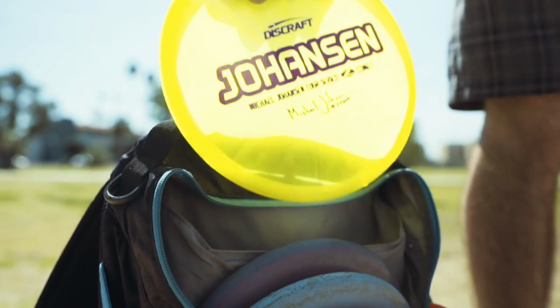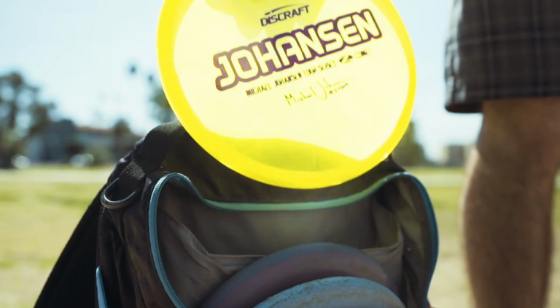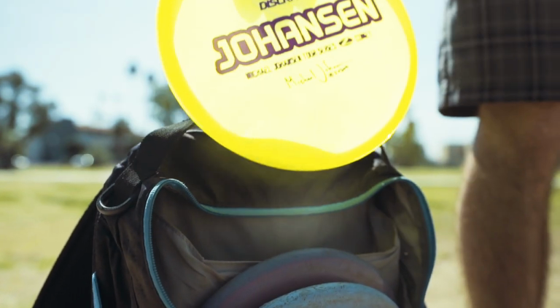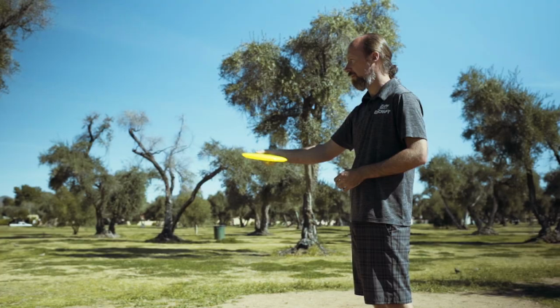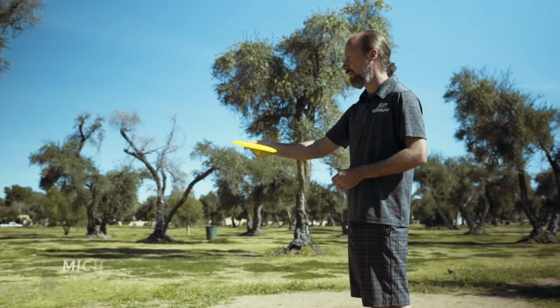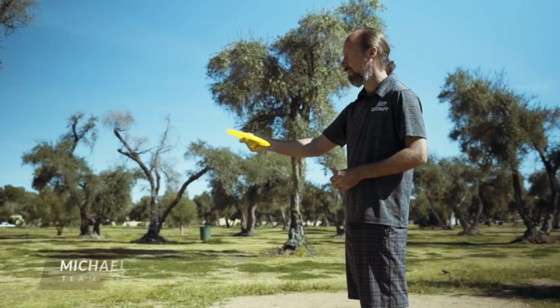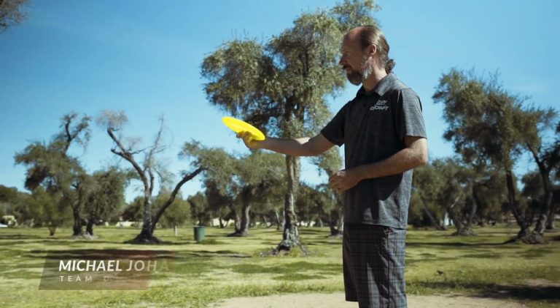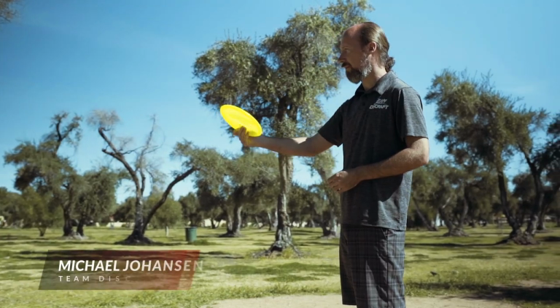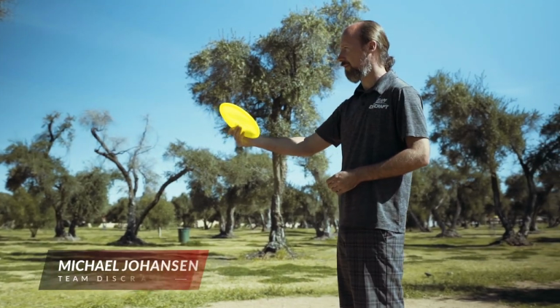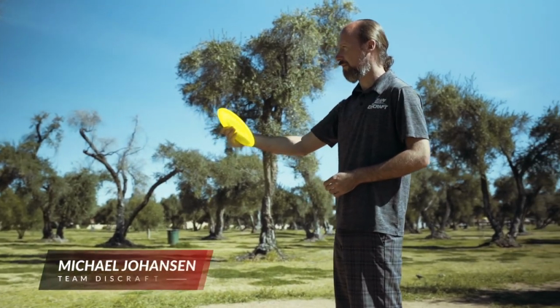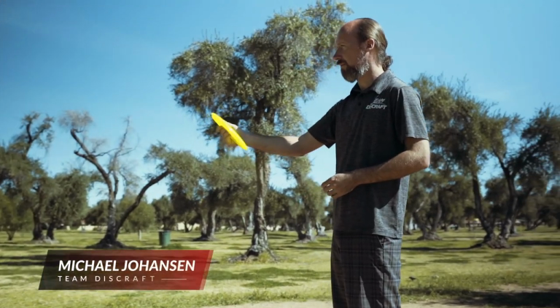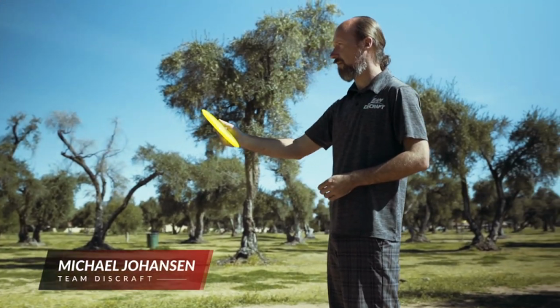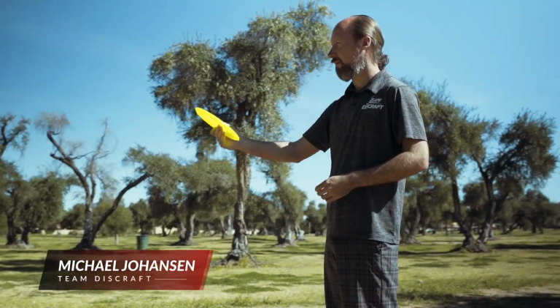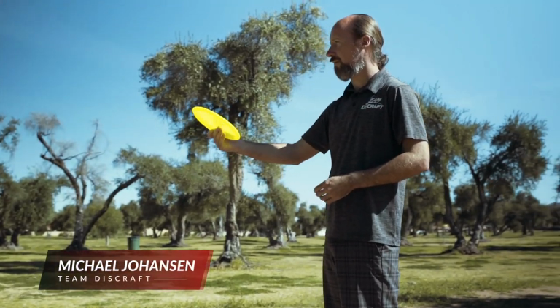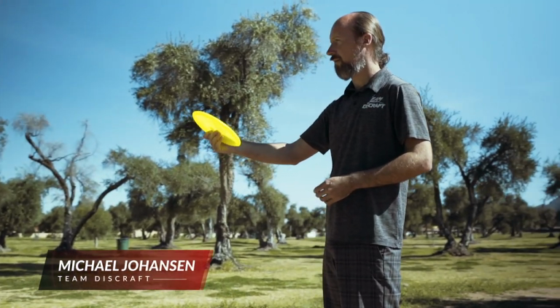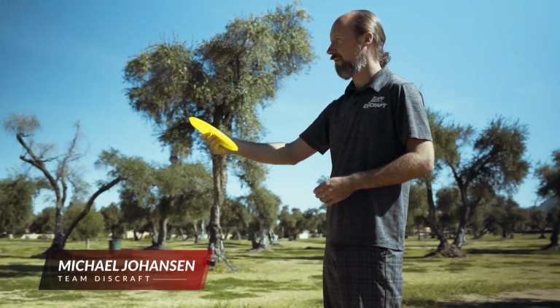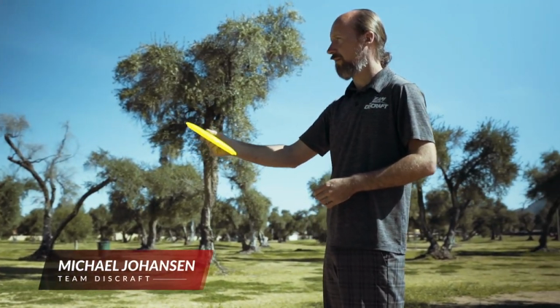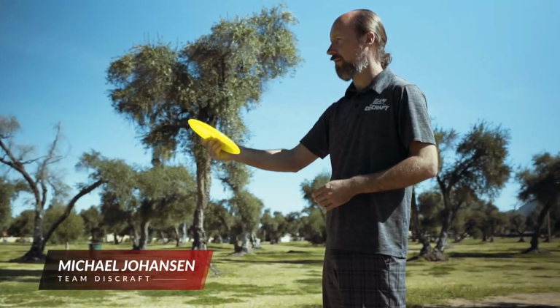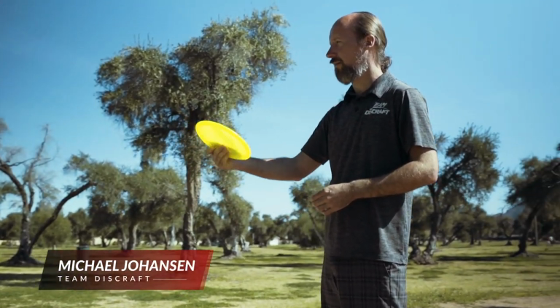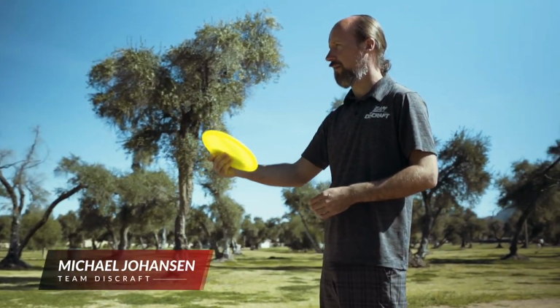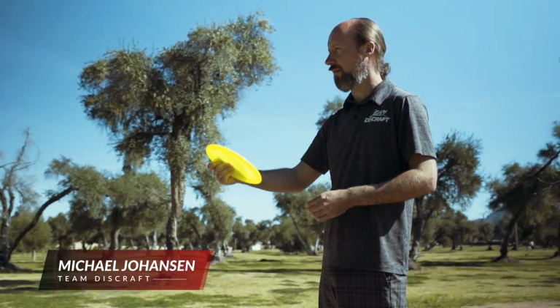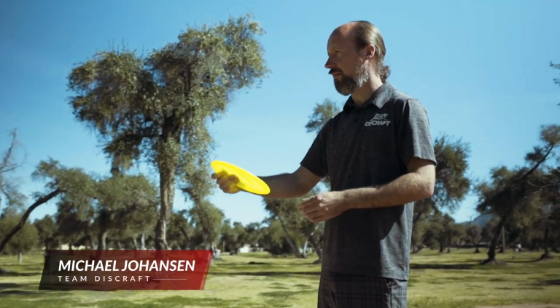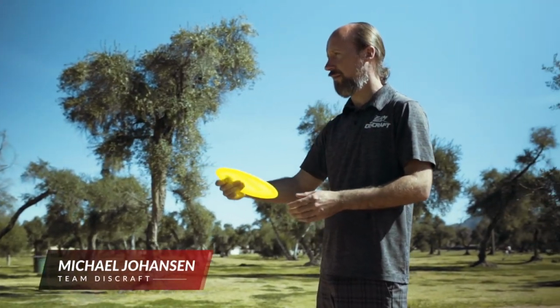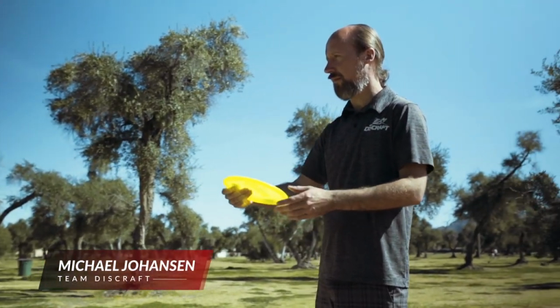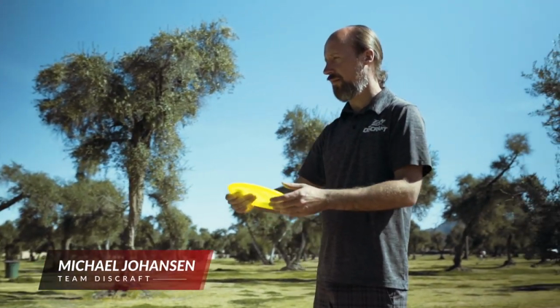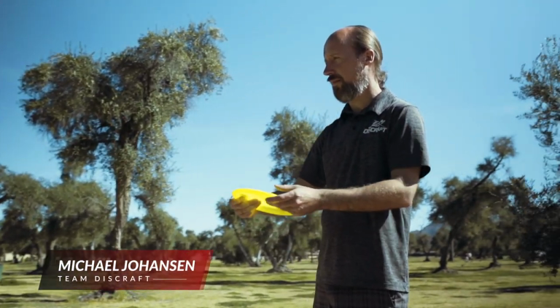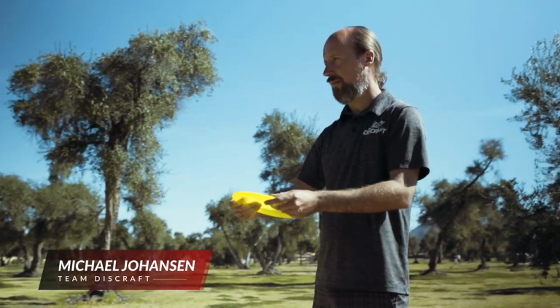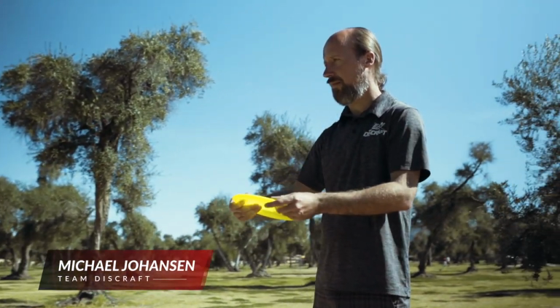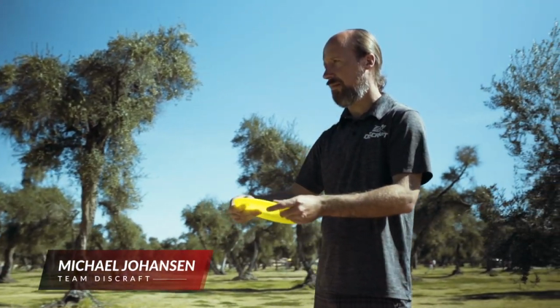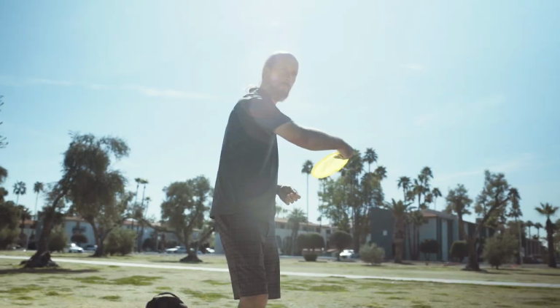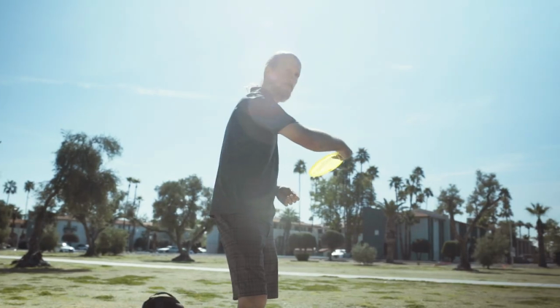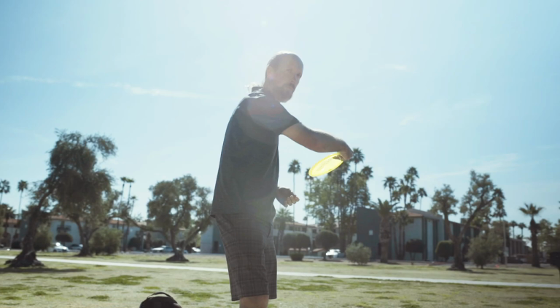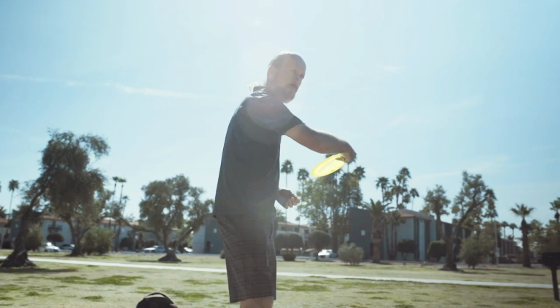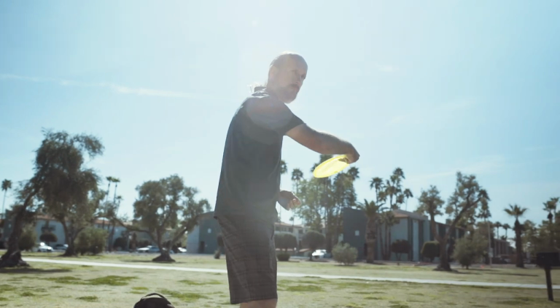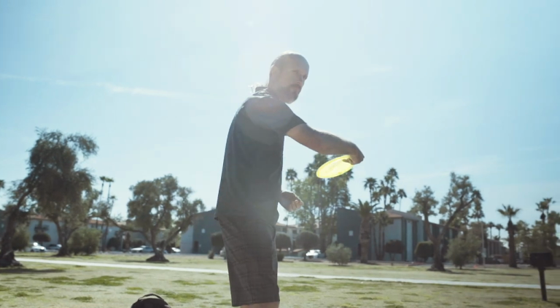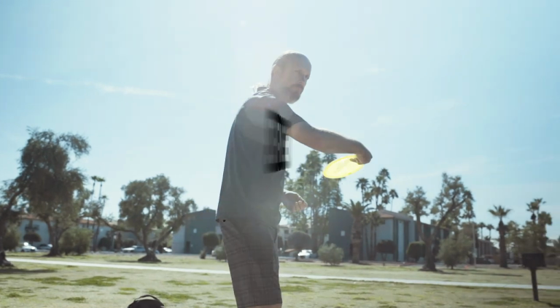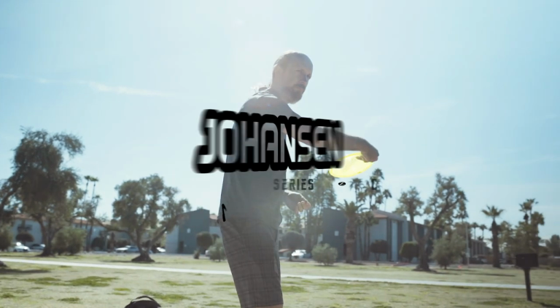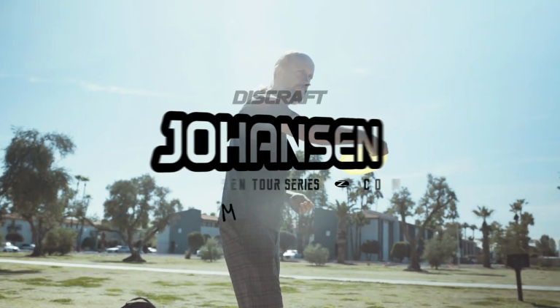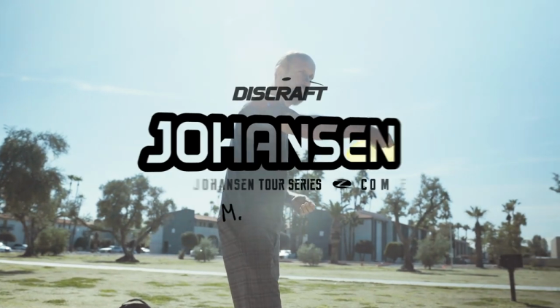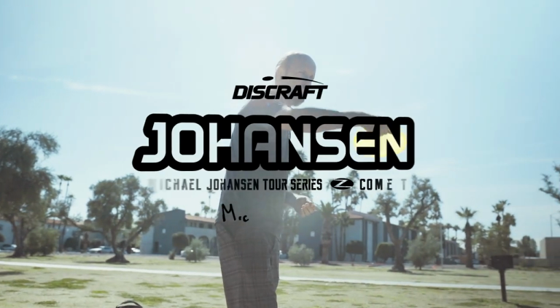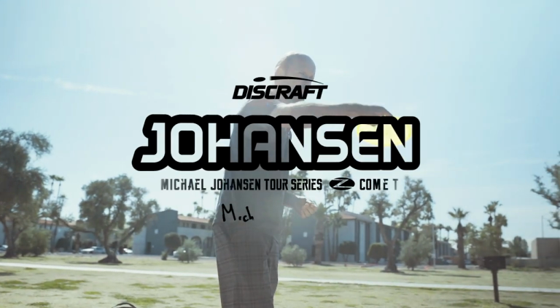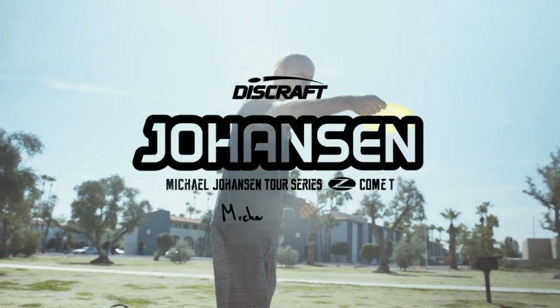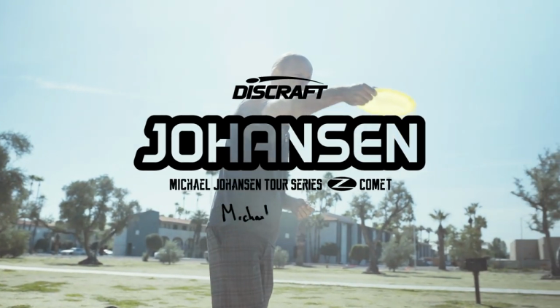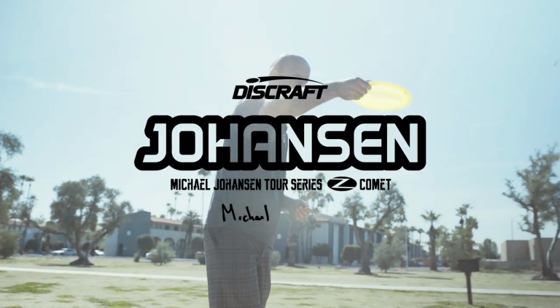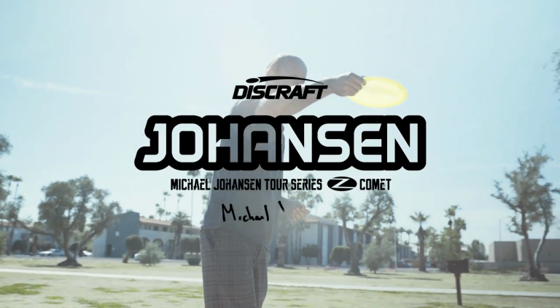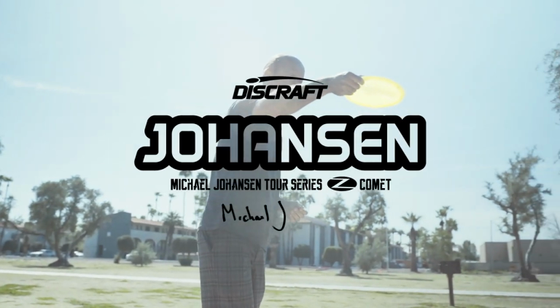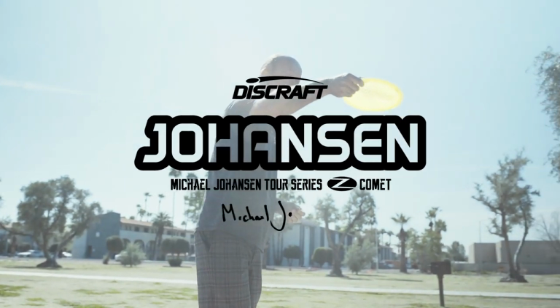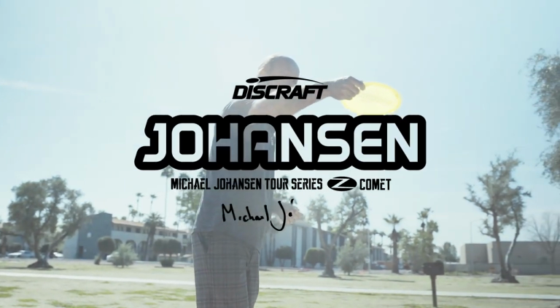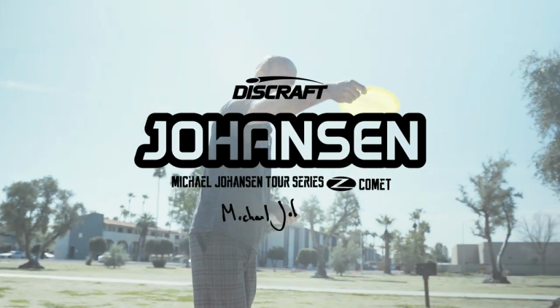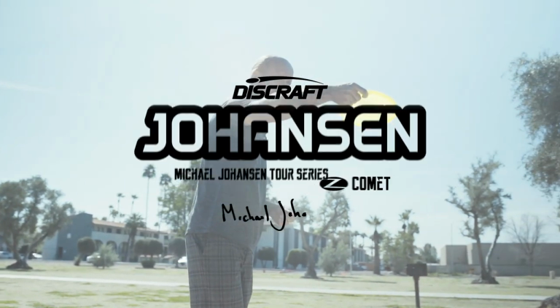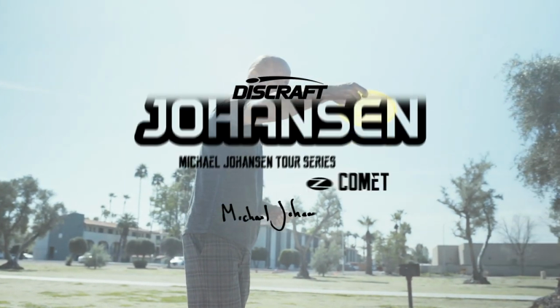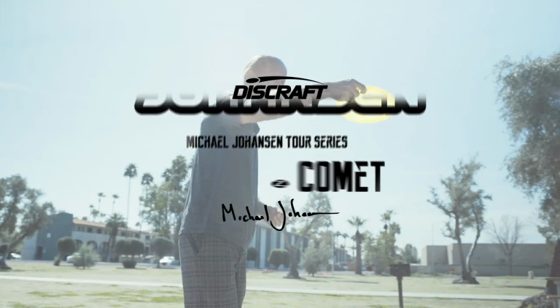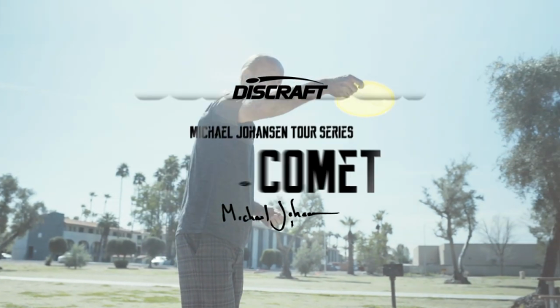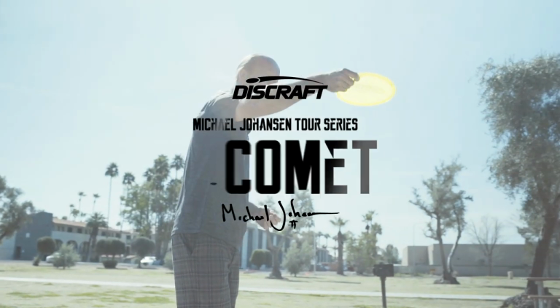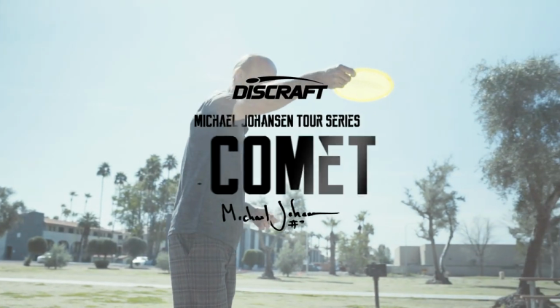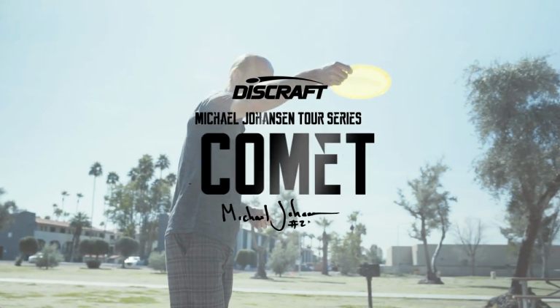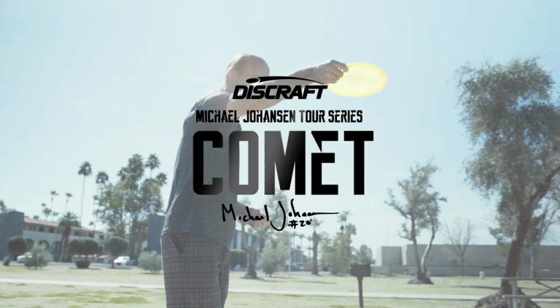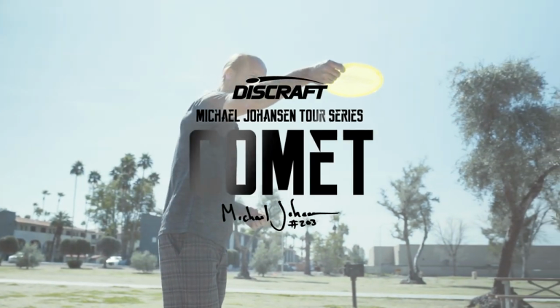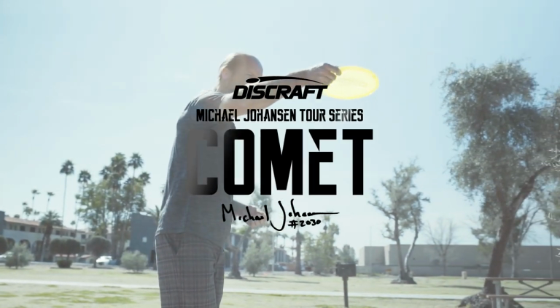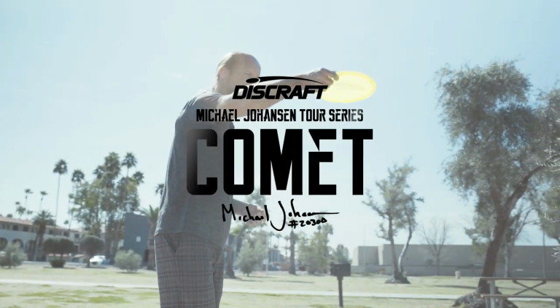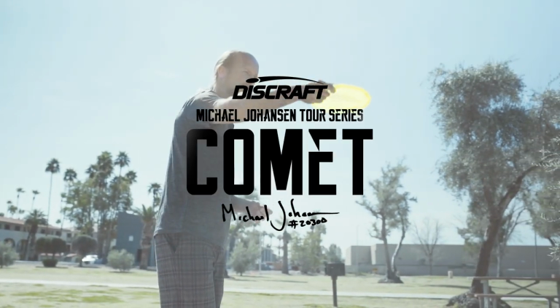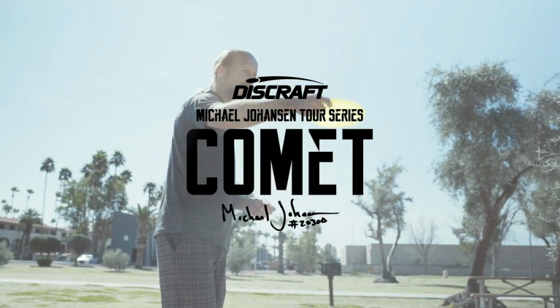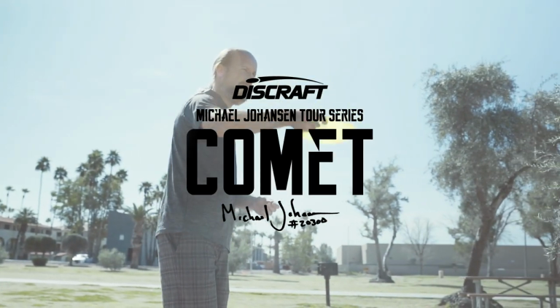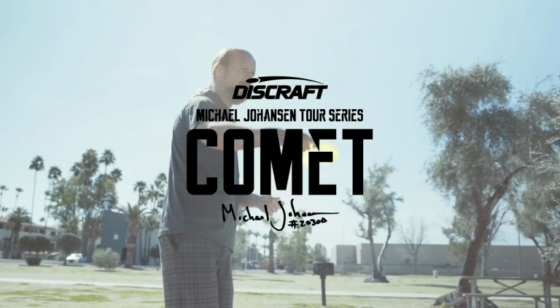Hey guys, this is Michael Johansson. You guys all know me as MJ. Today we're going to be discussing my 2020 Tour Series disc, the Comet.